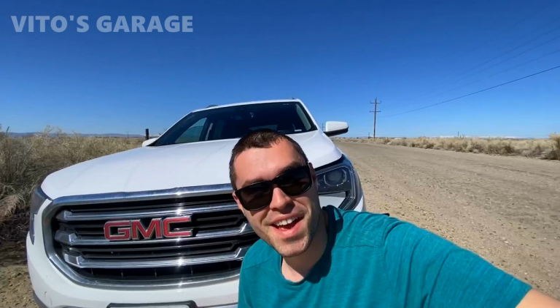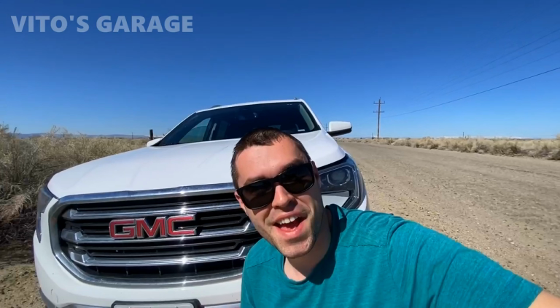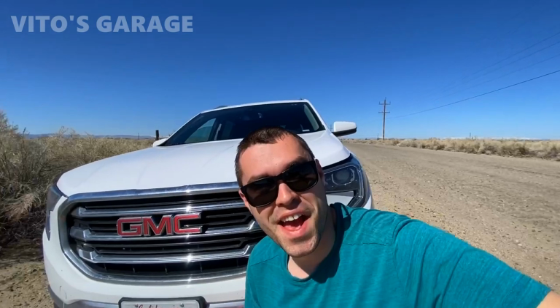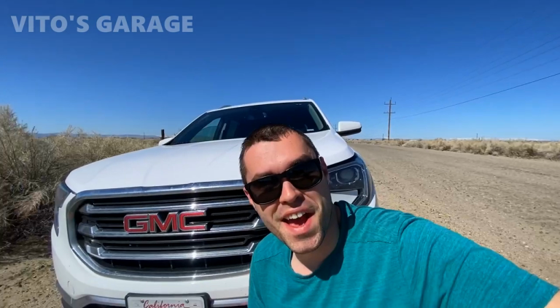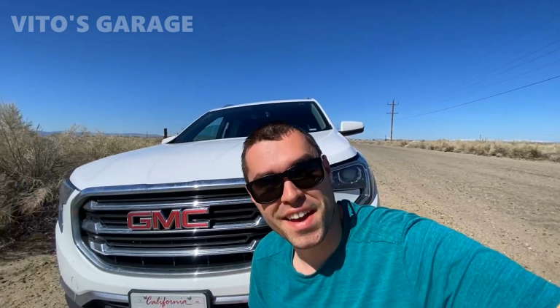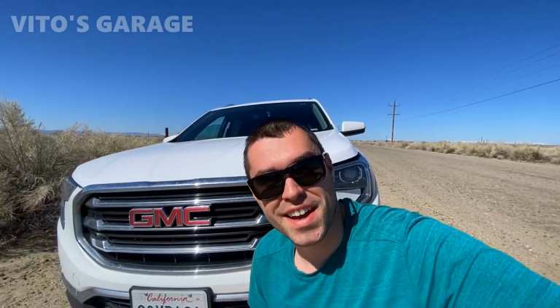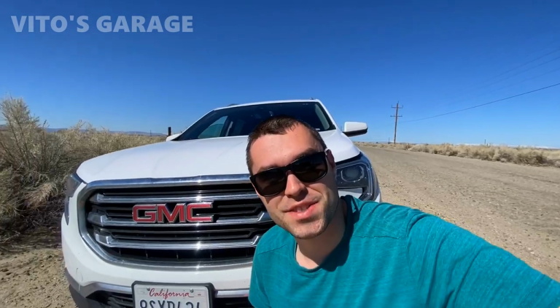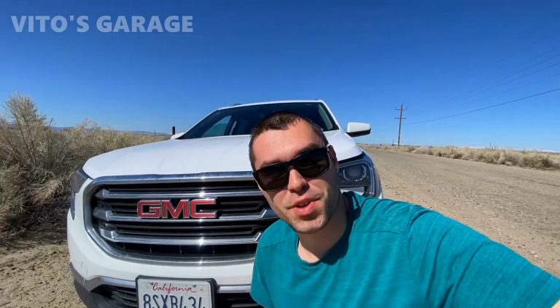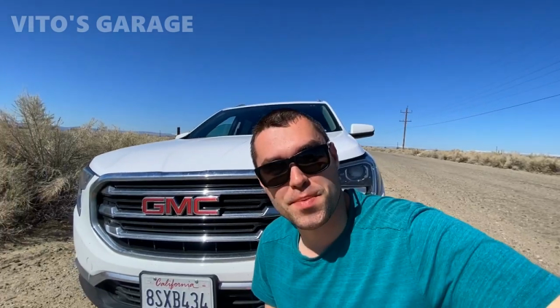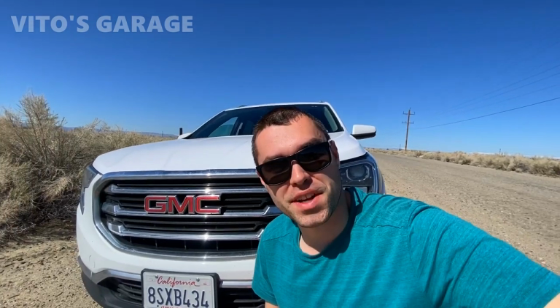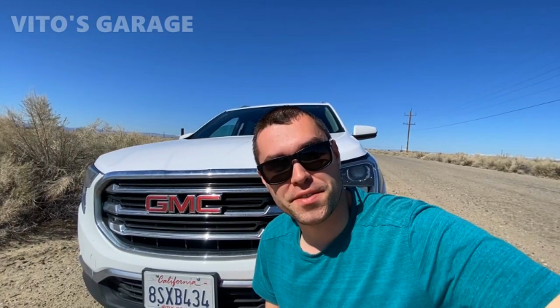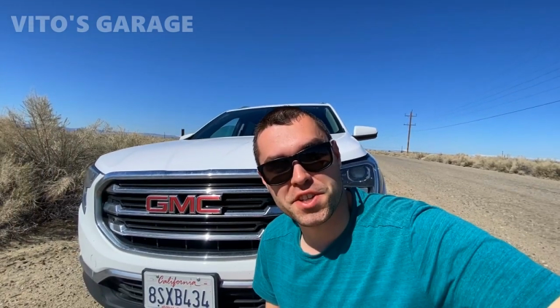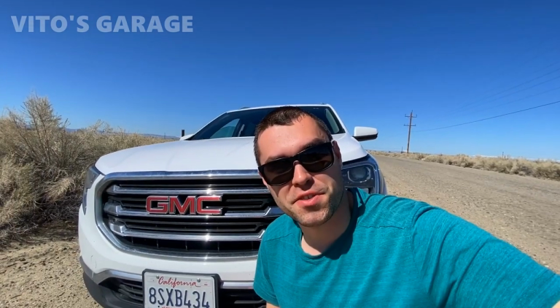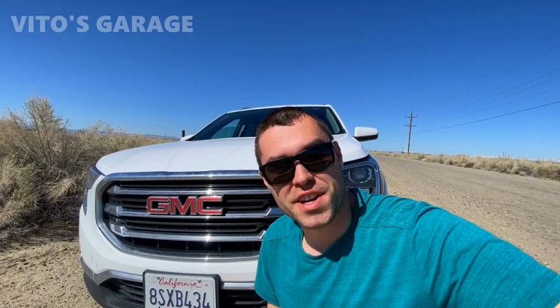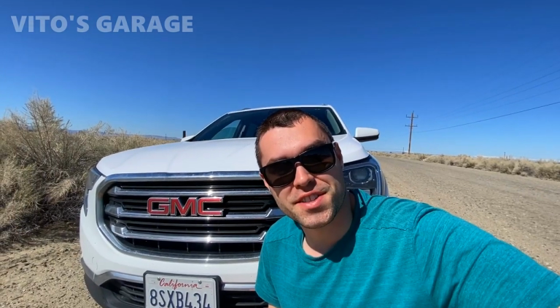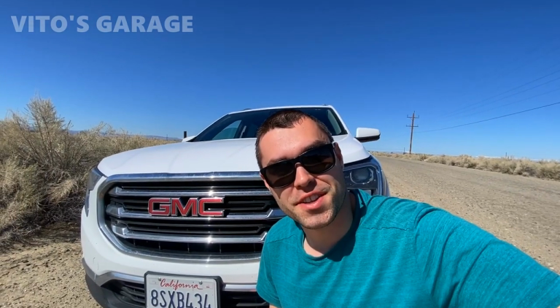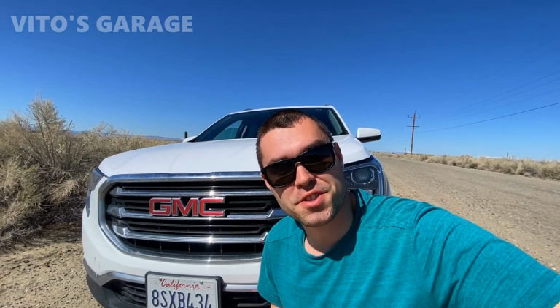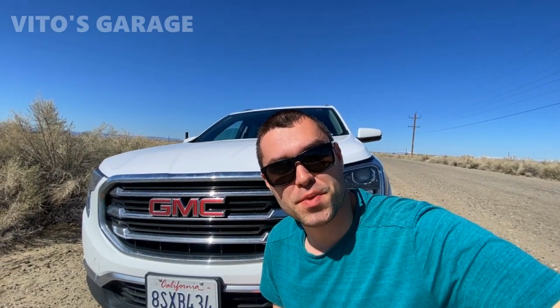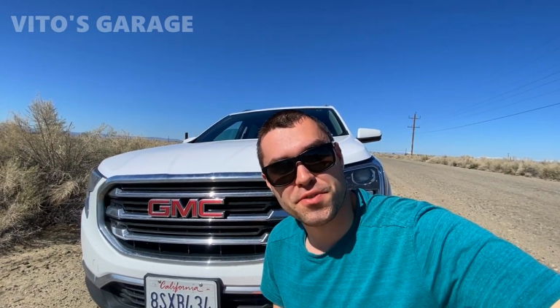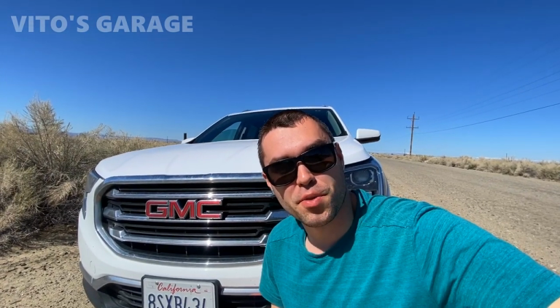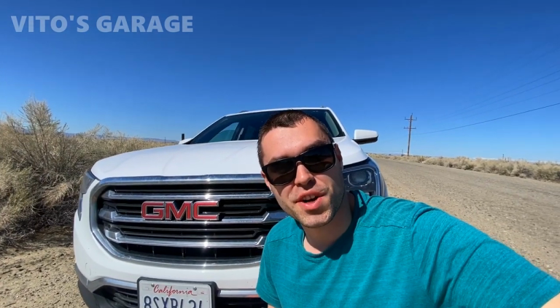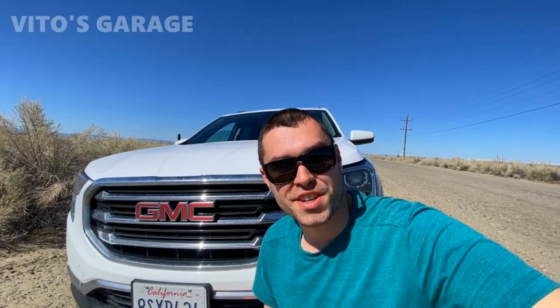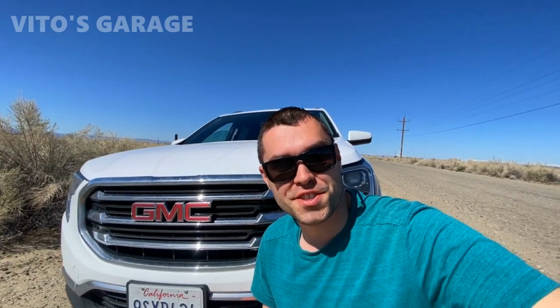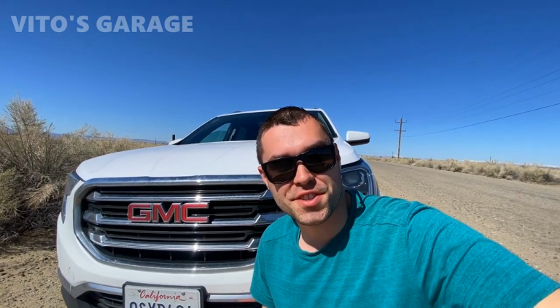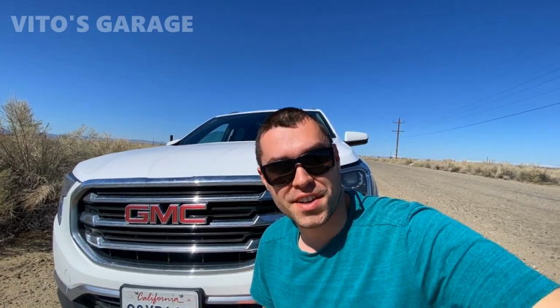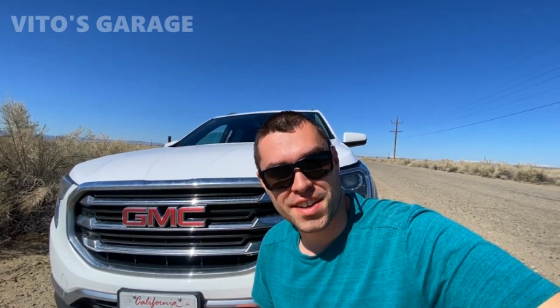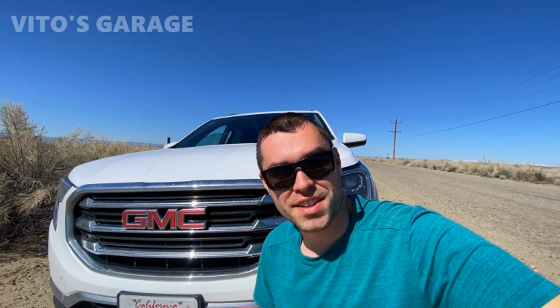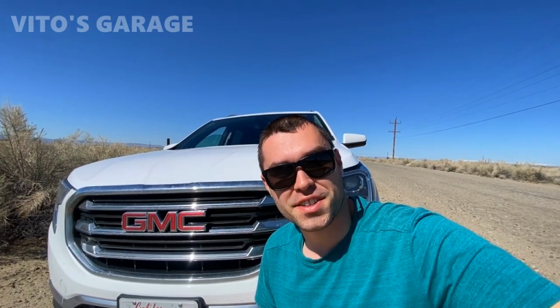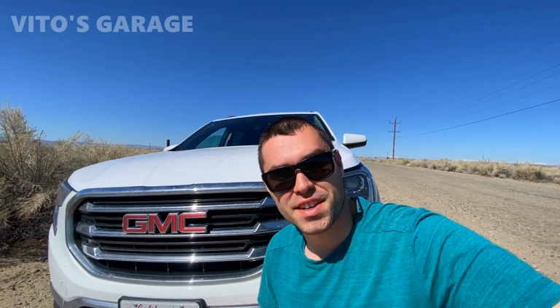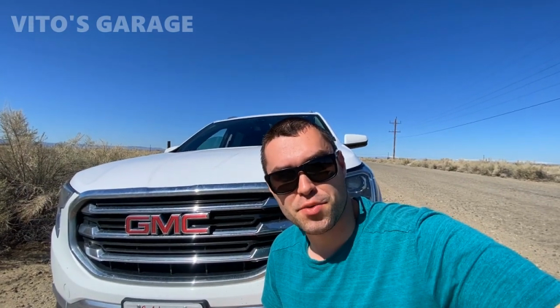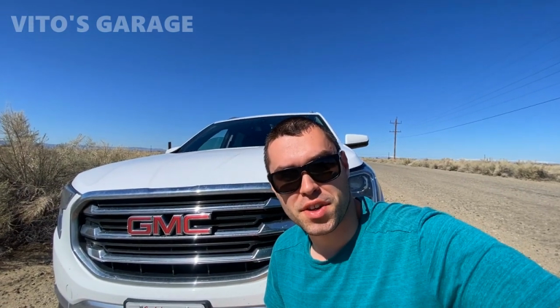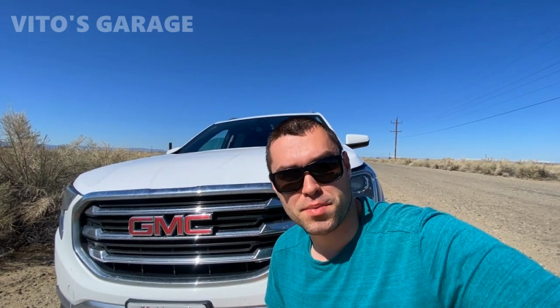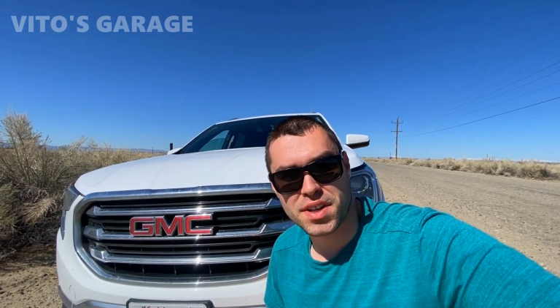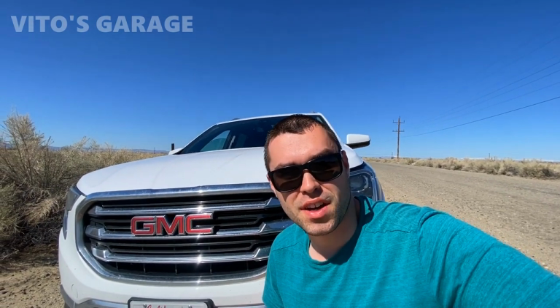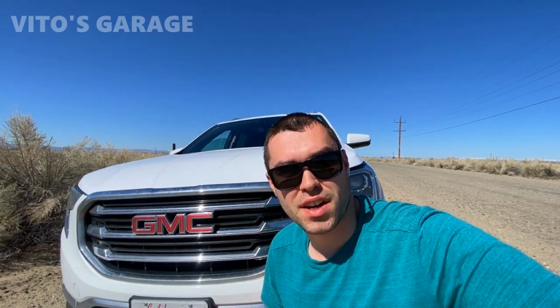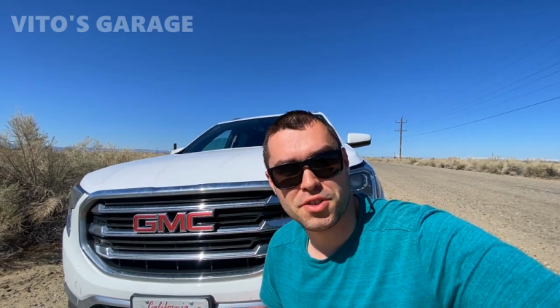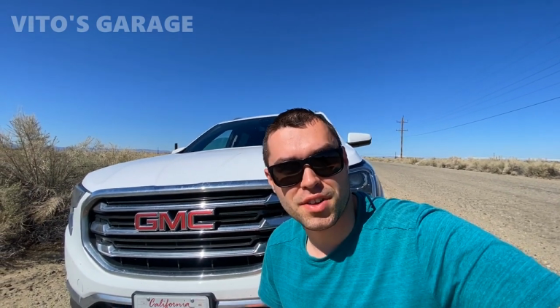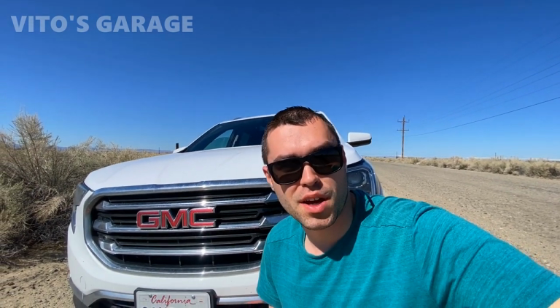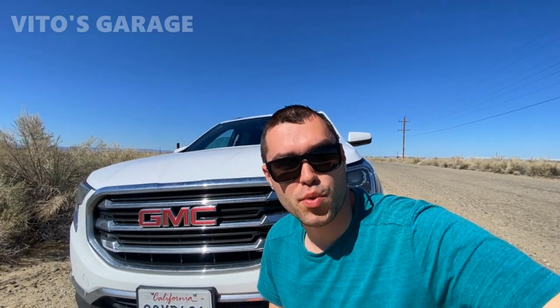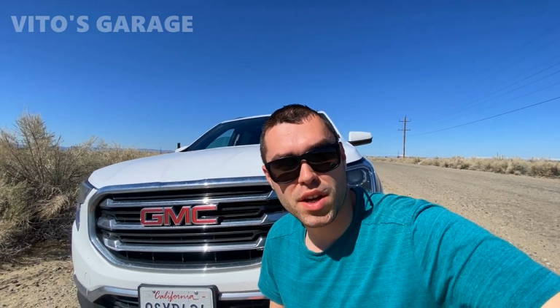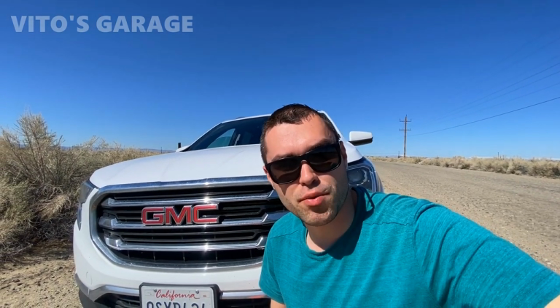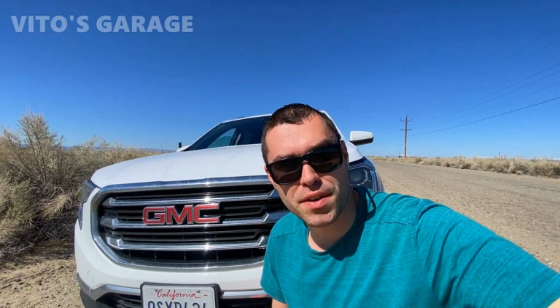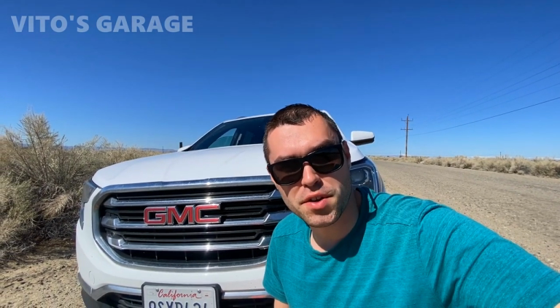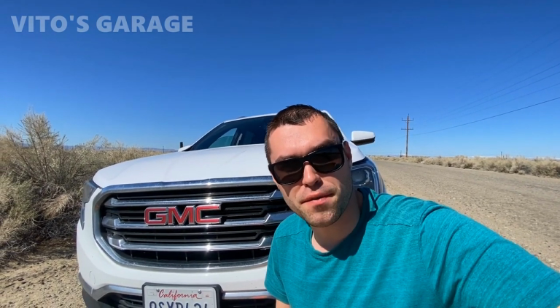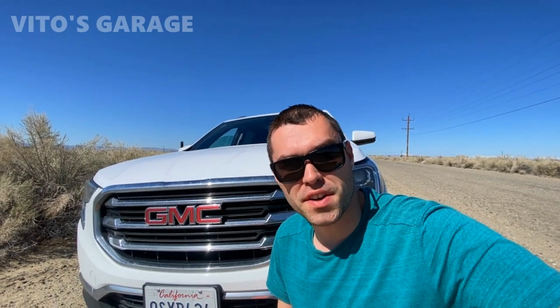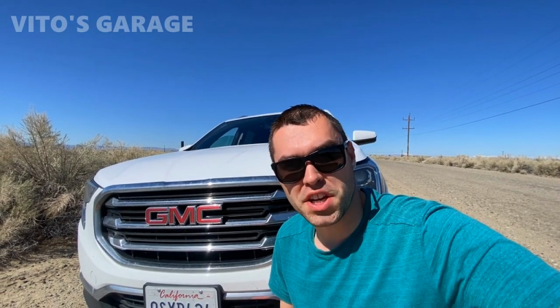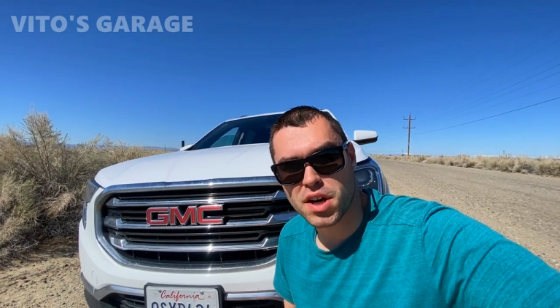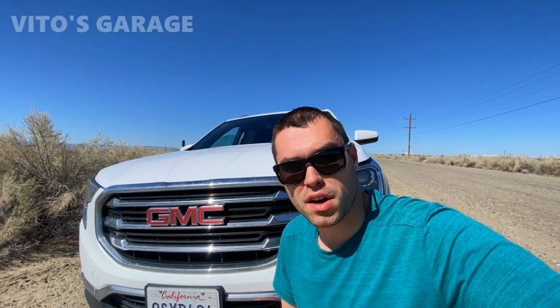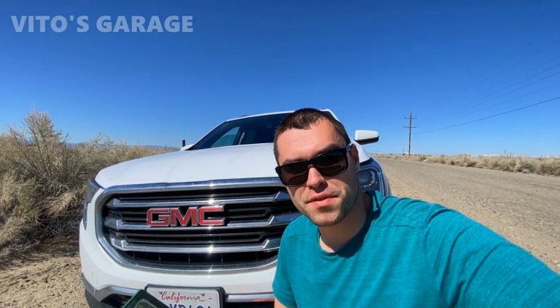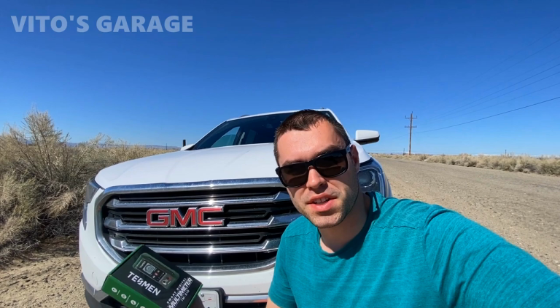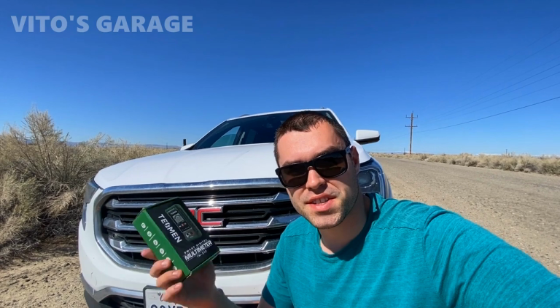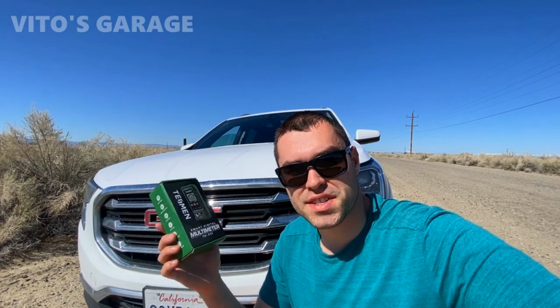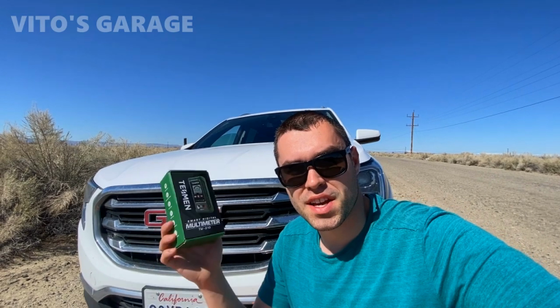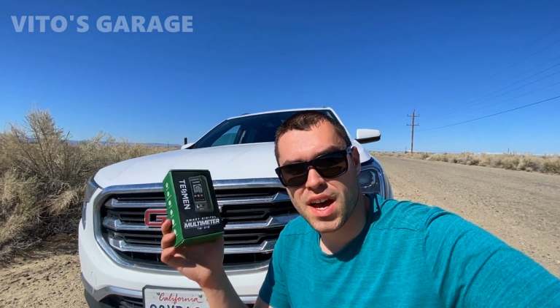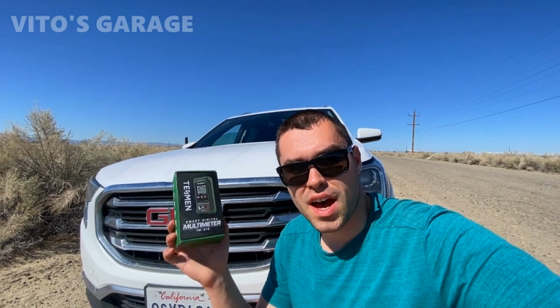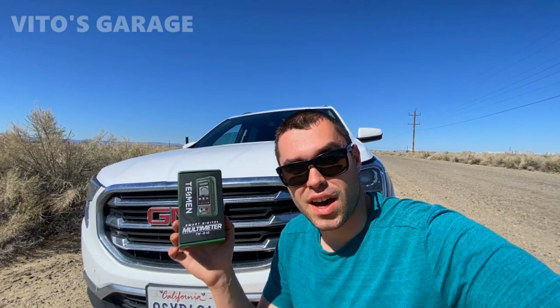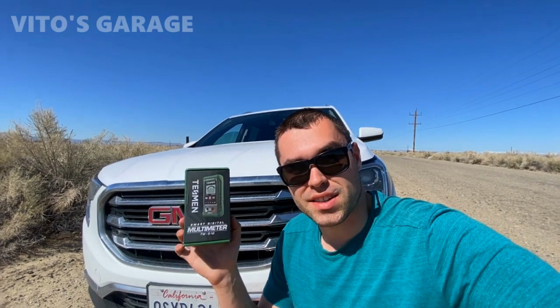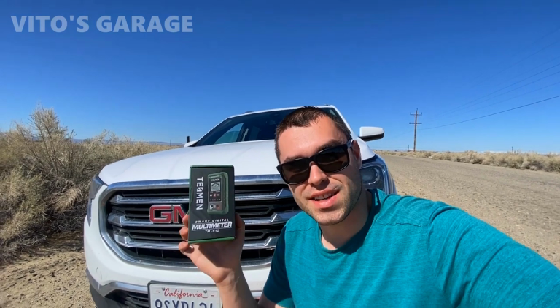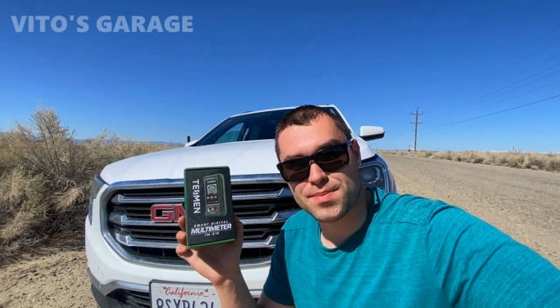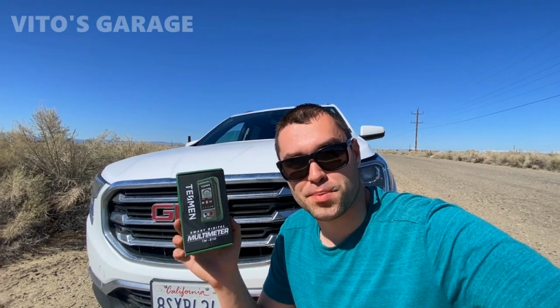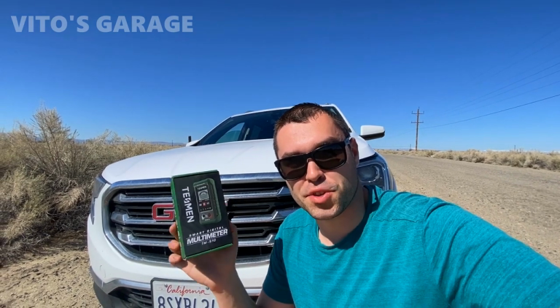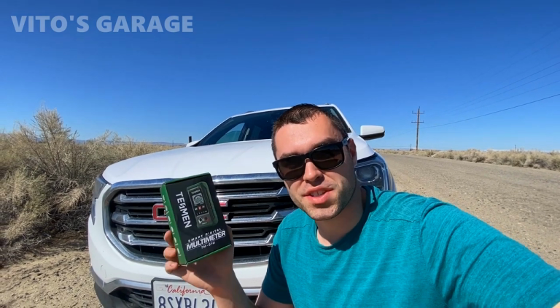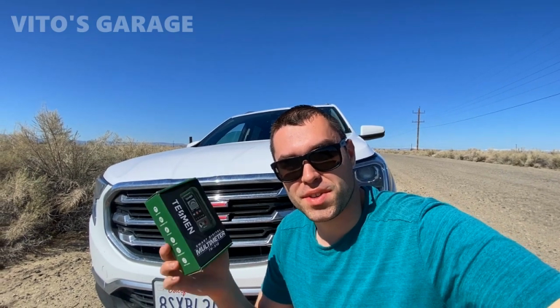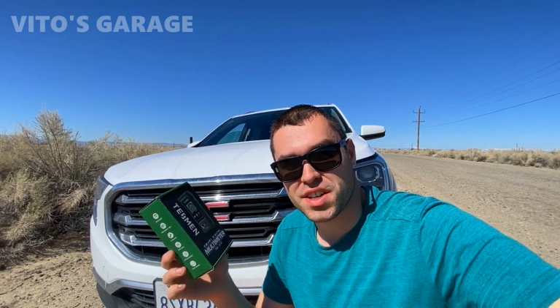Hey guys, welcome back to Vito's Garage. Thank you so much for watching and tuning in. Today we're going to be doing a quick review video of this Tessman multimeter.